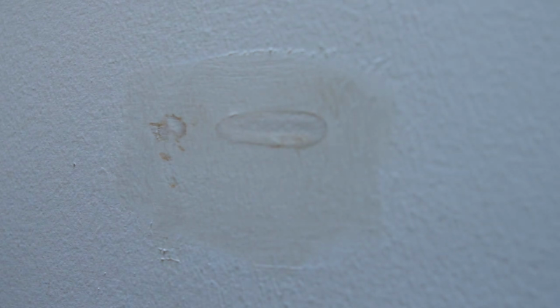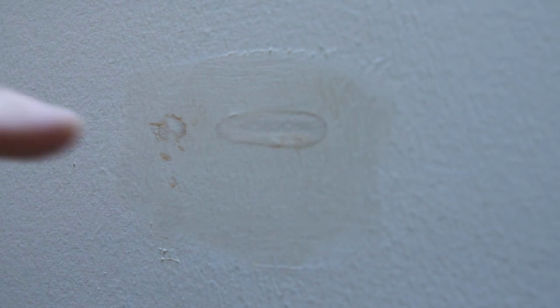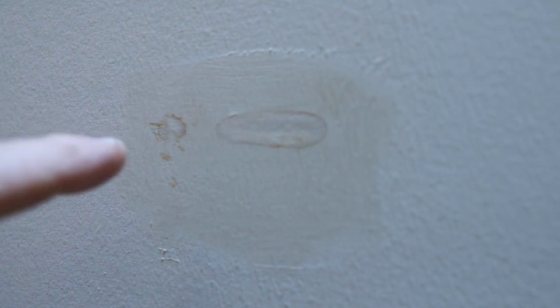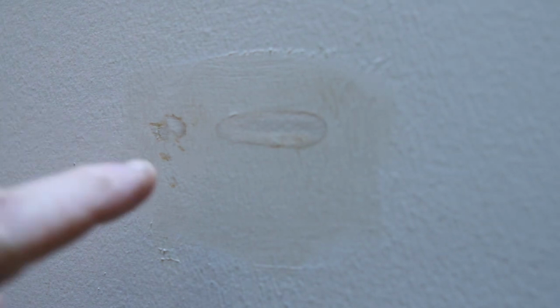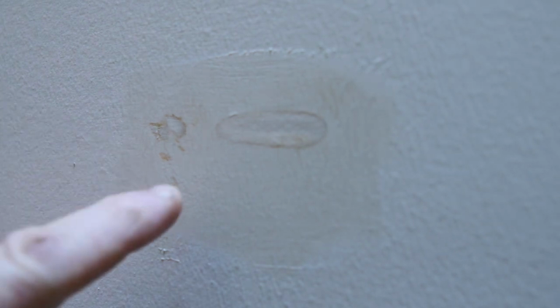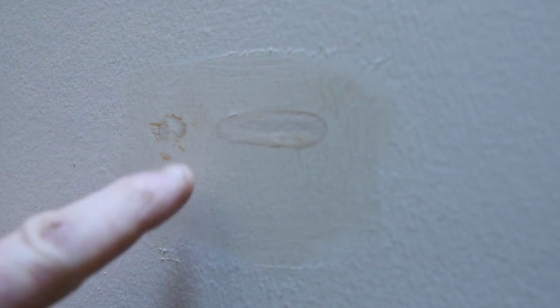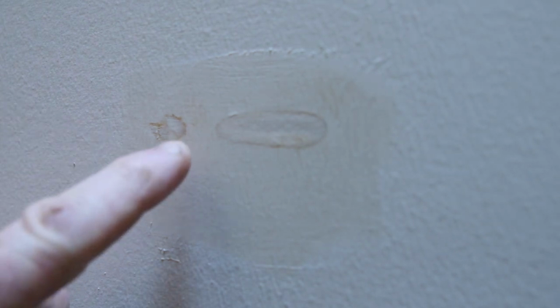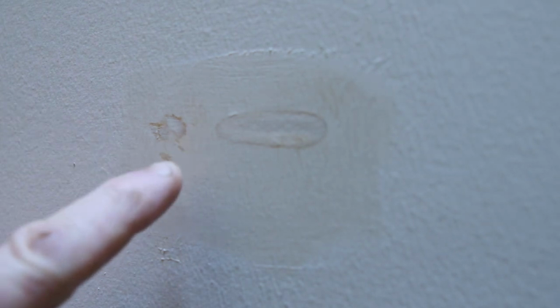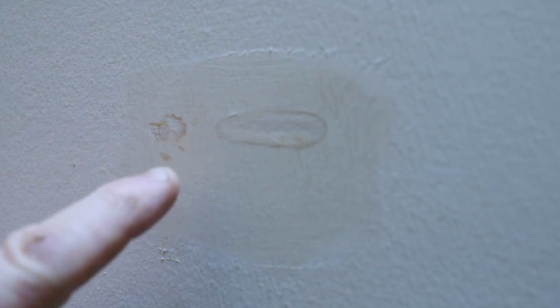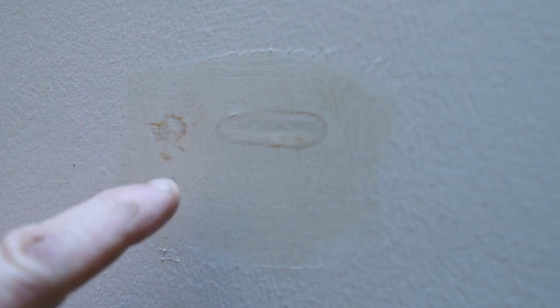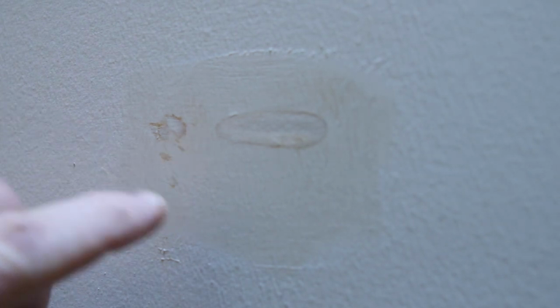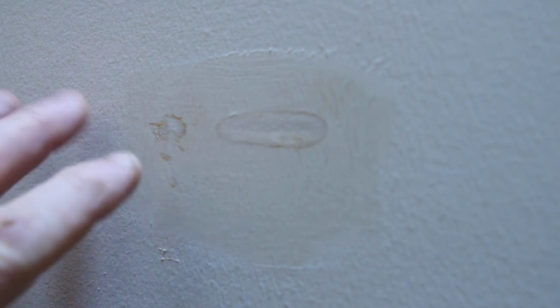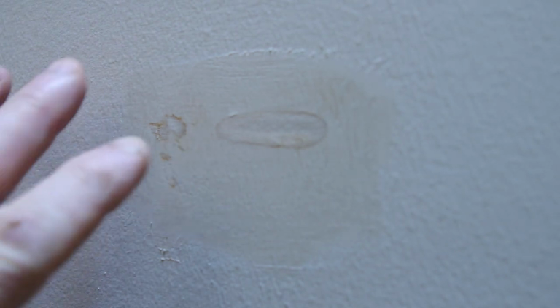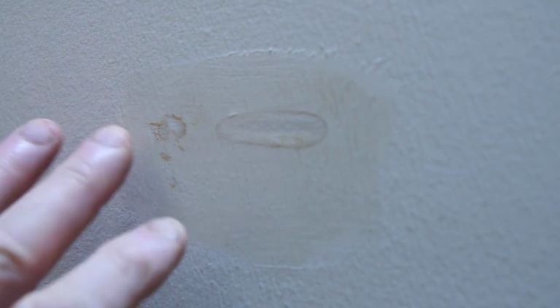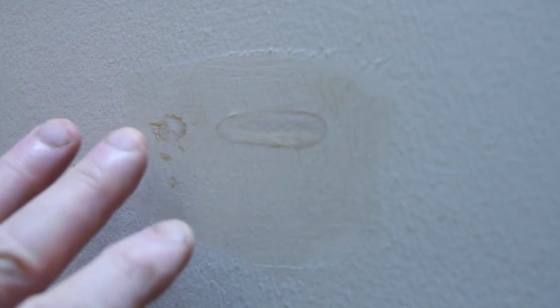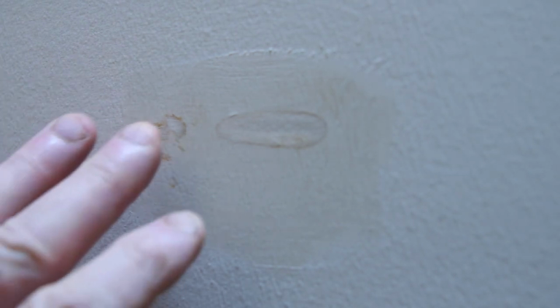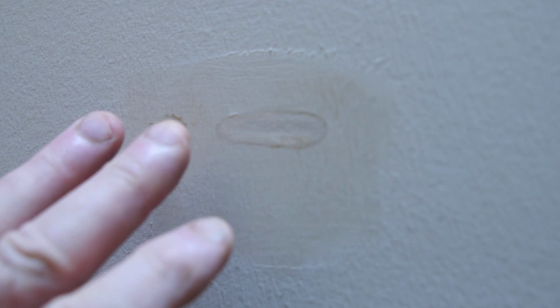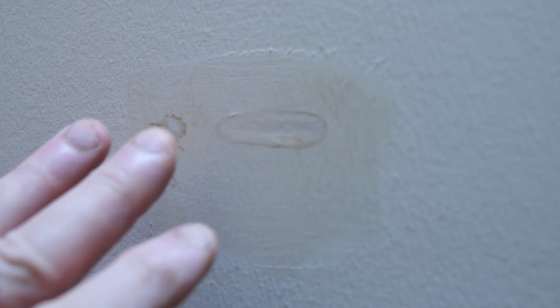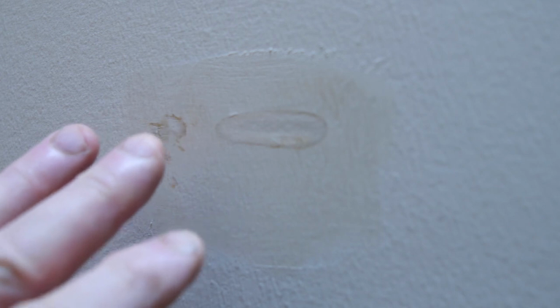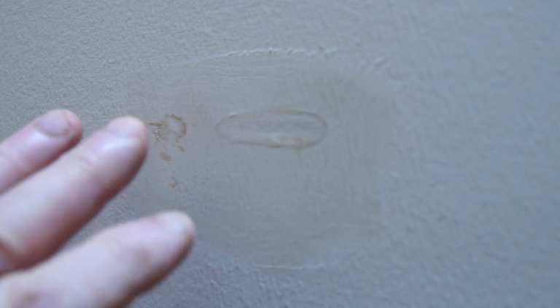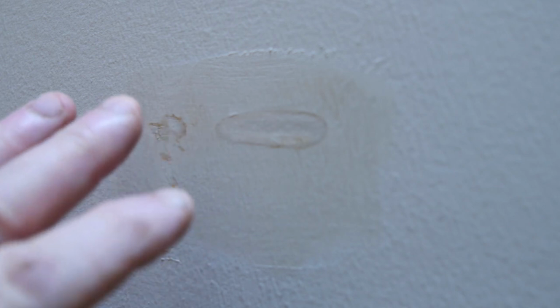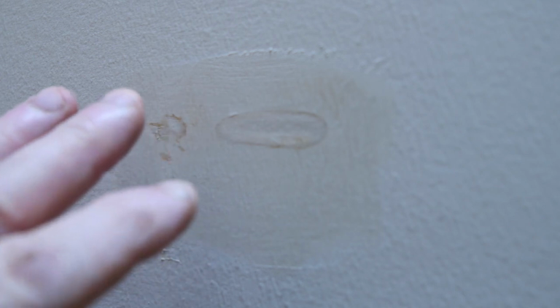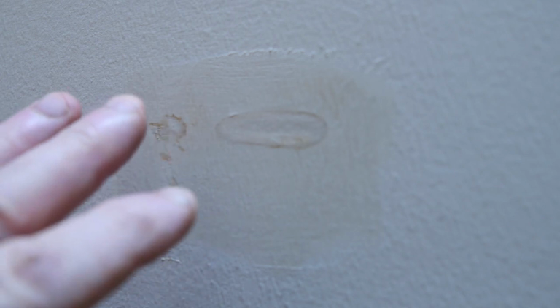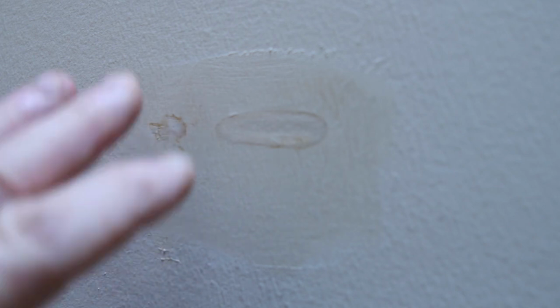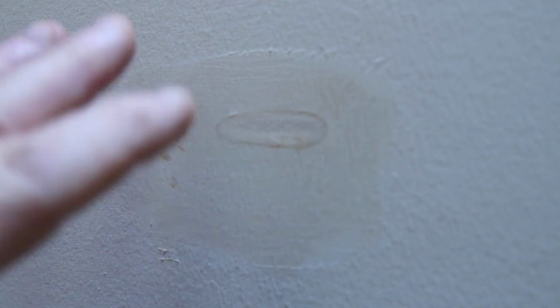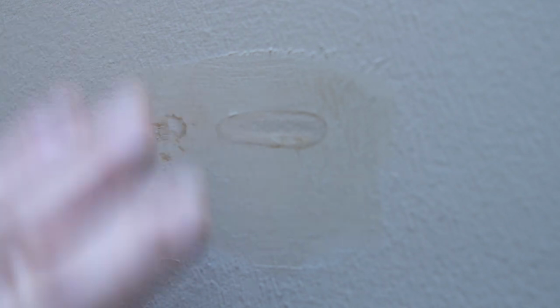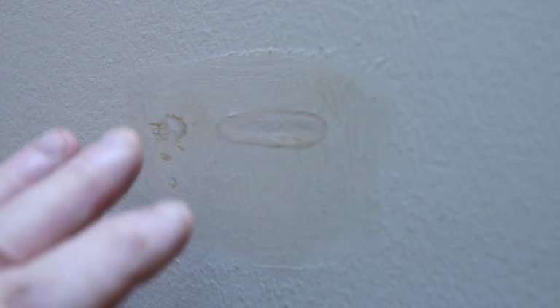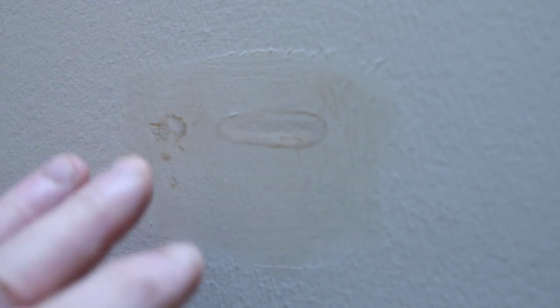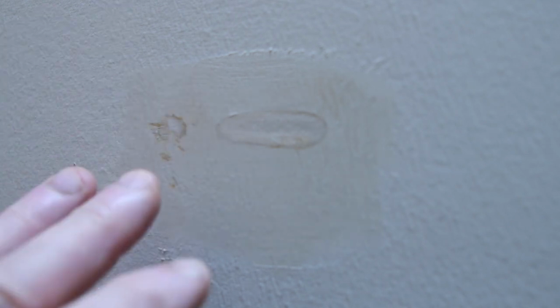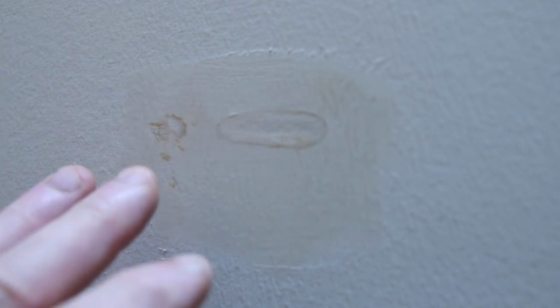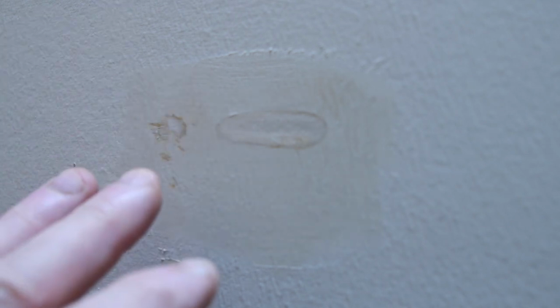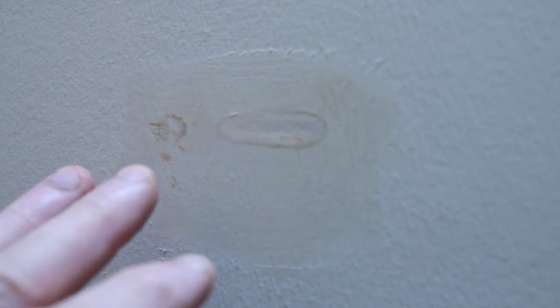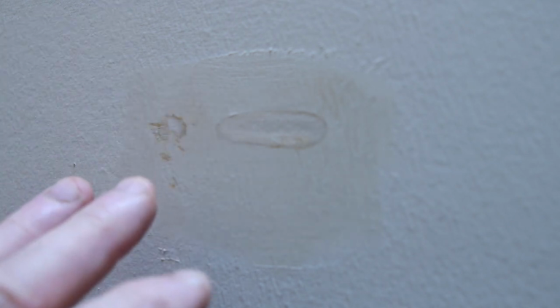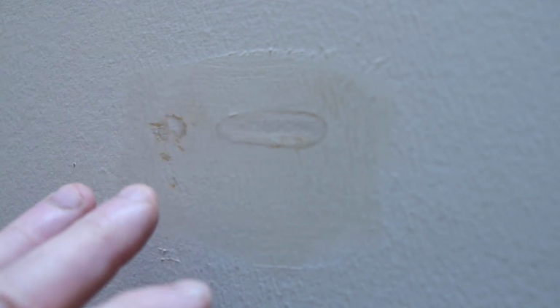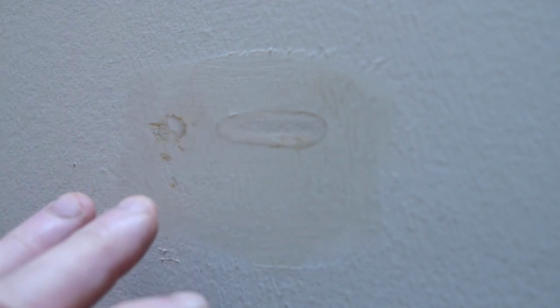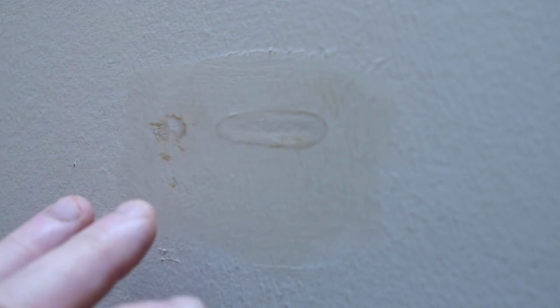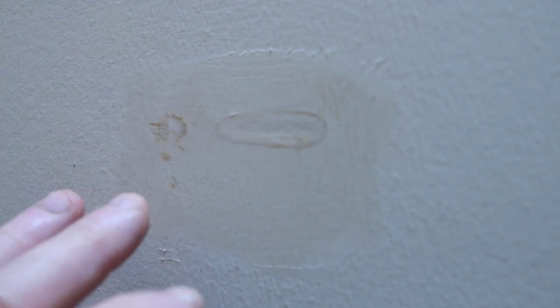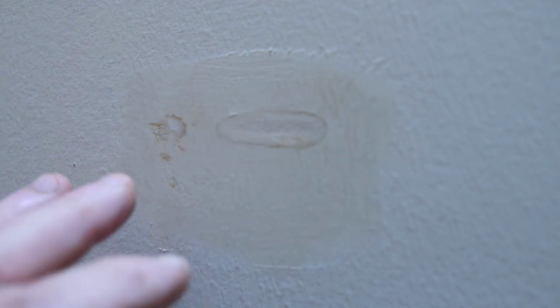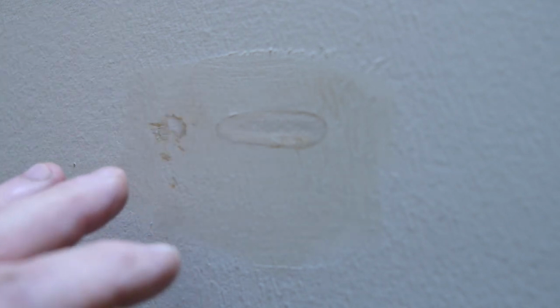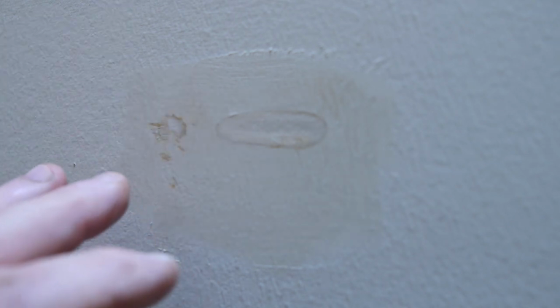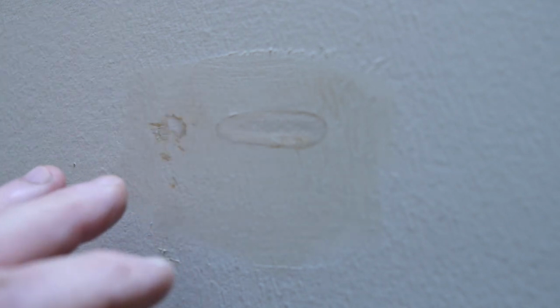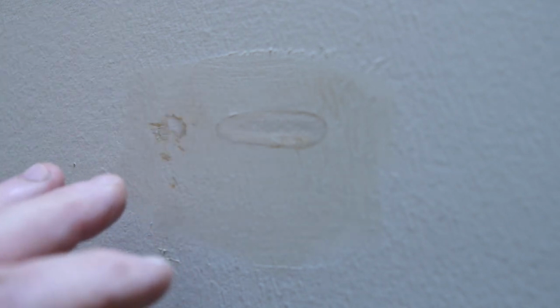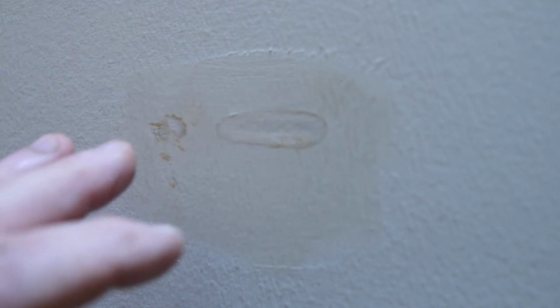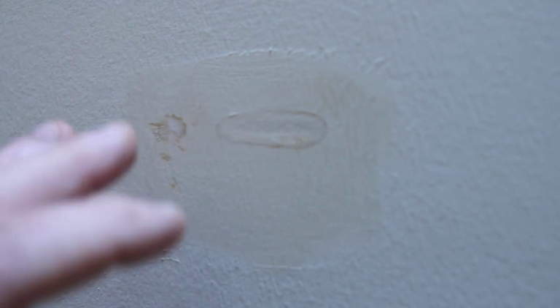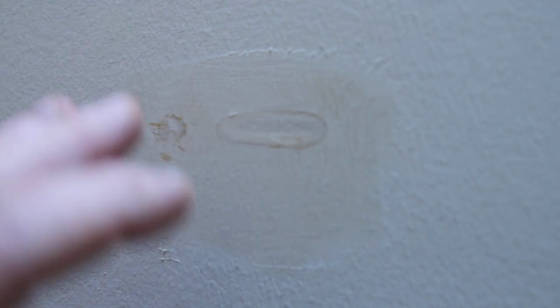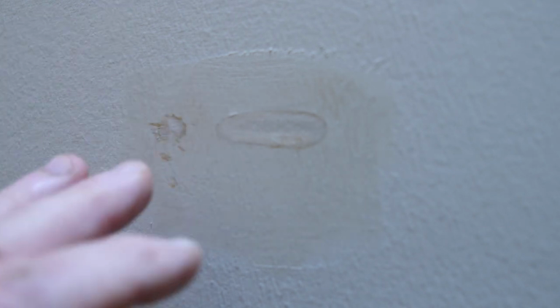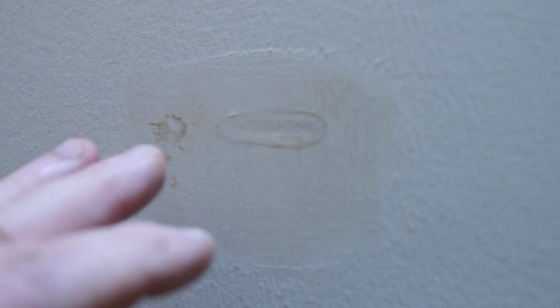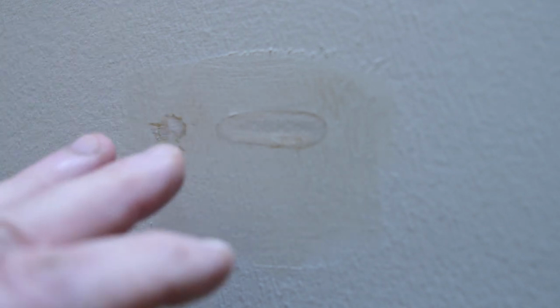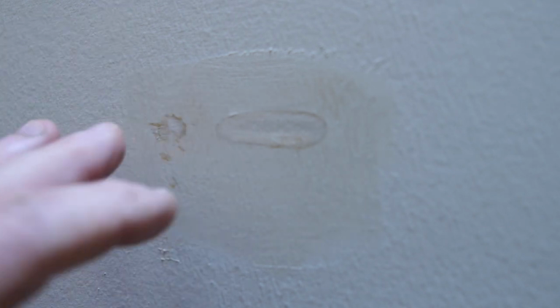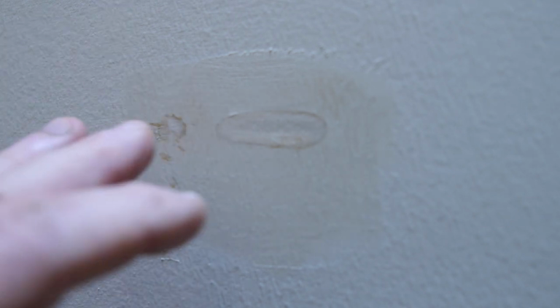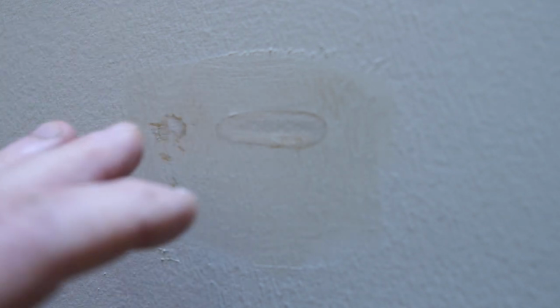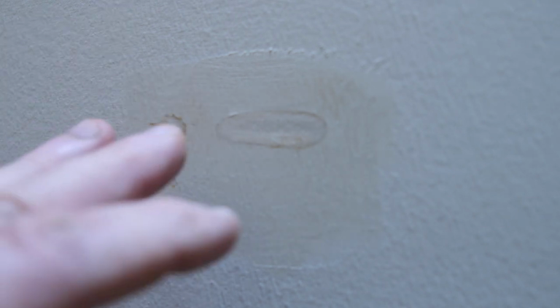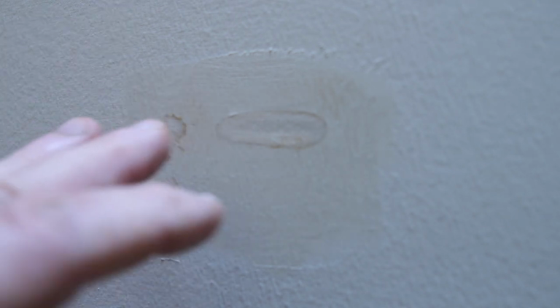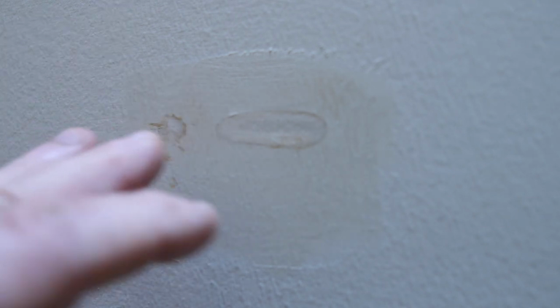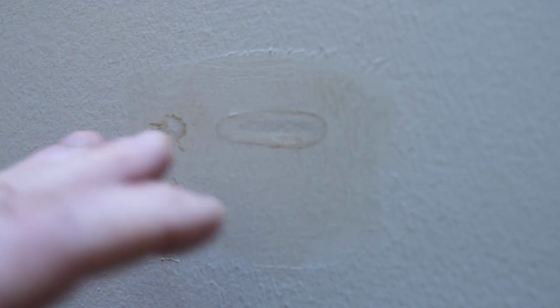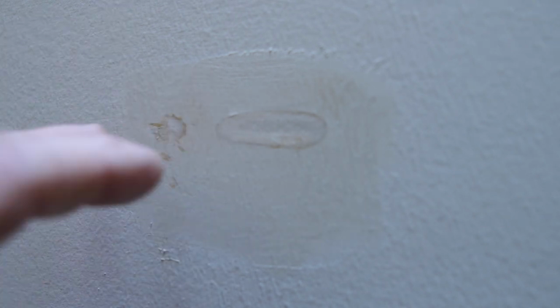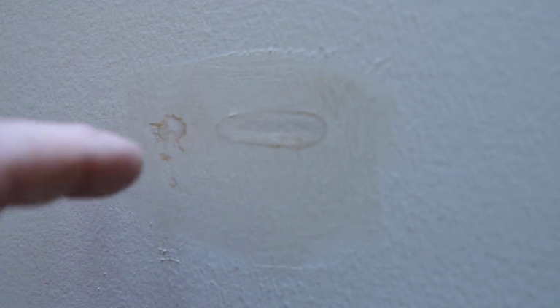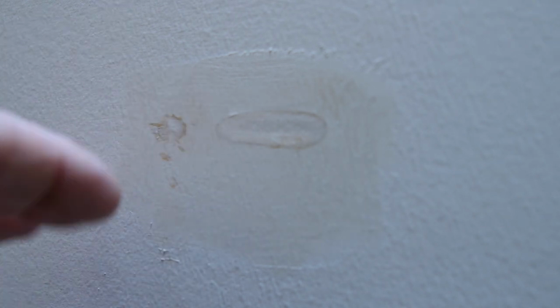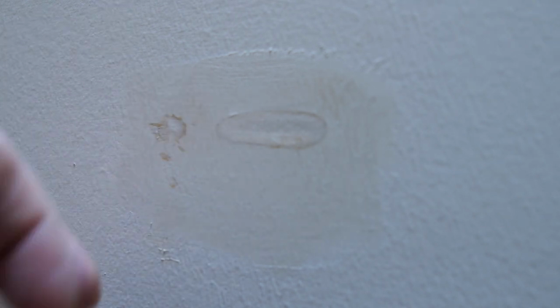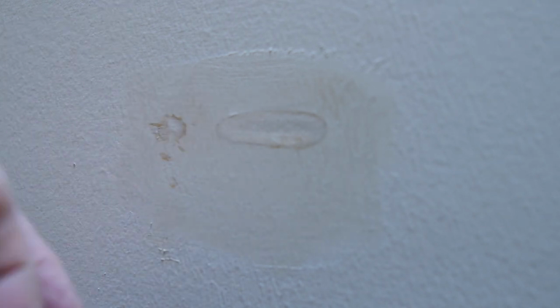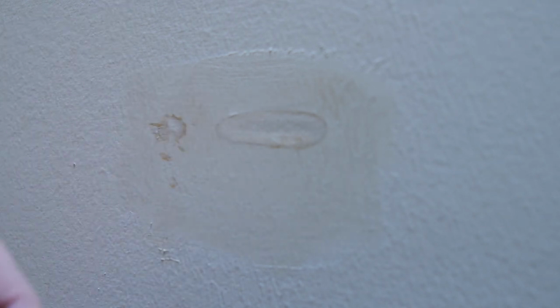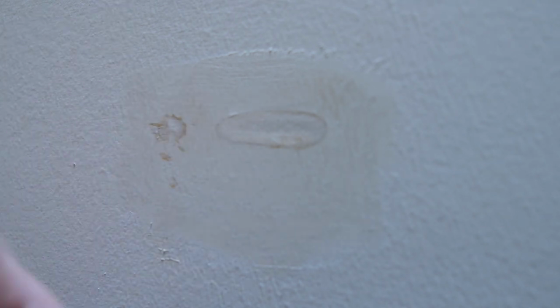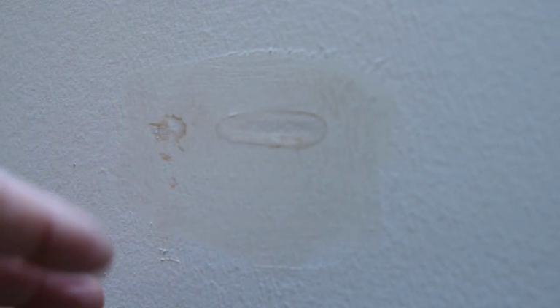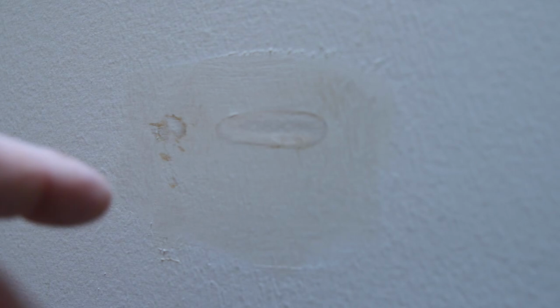You'll also find that this second coat will dry in a fraction of the time compared to when your first coat of patch dried.